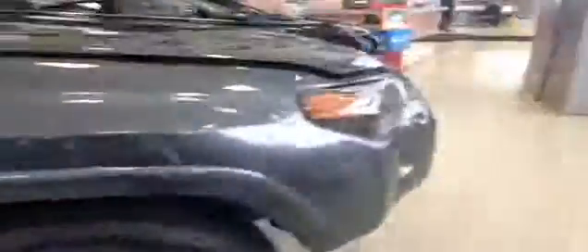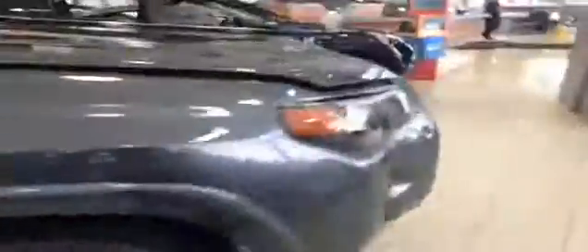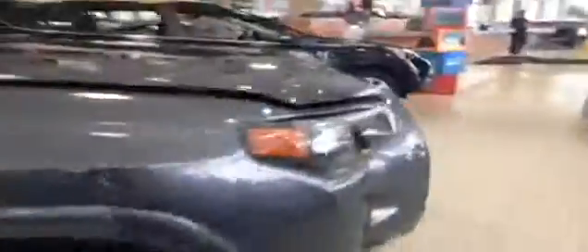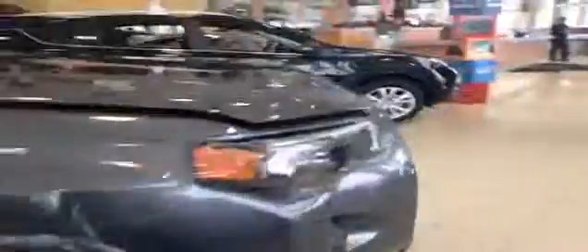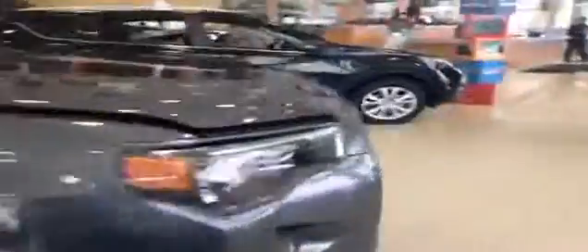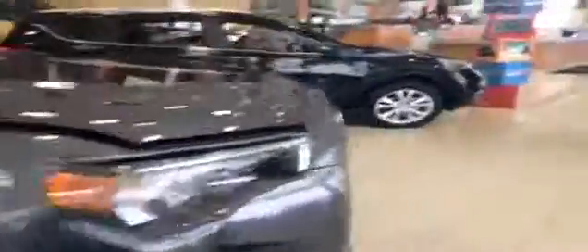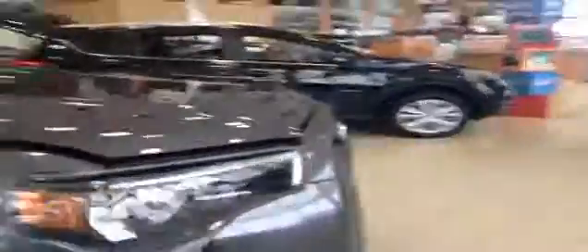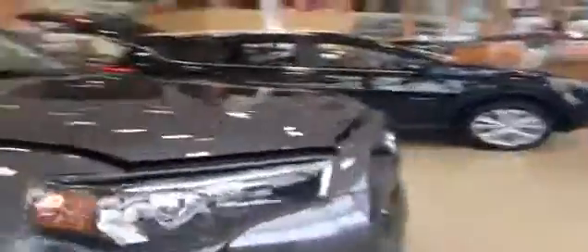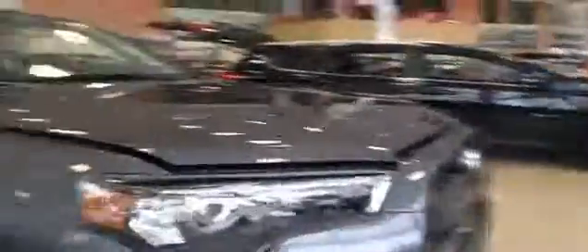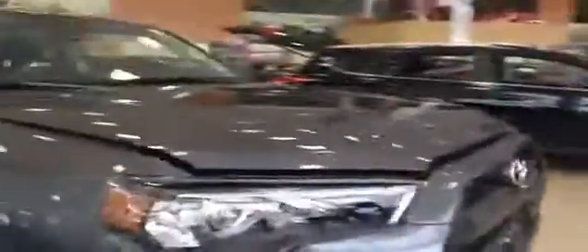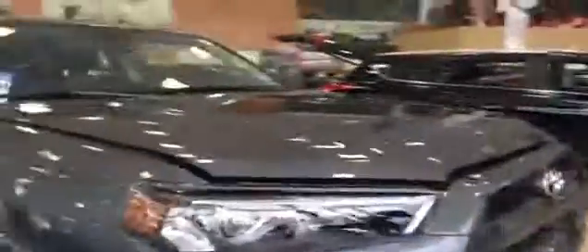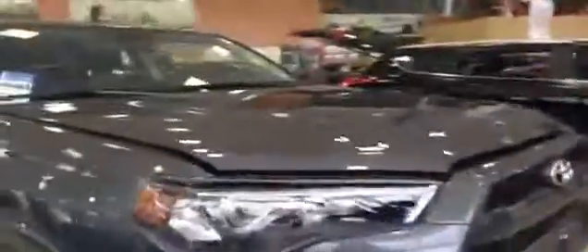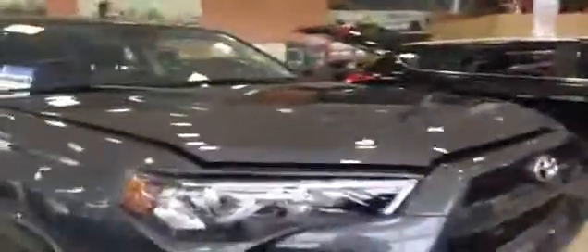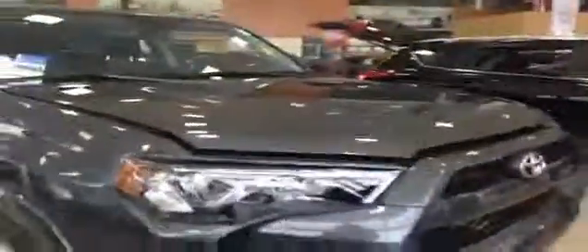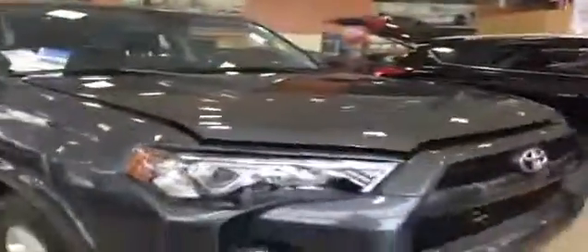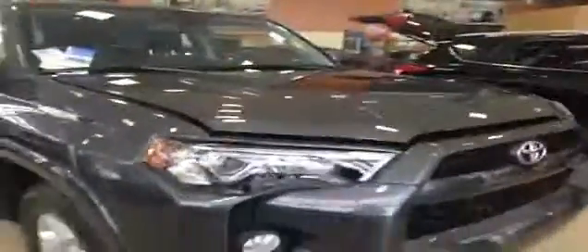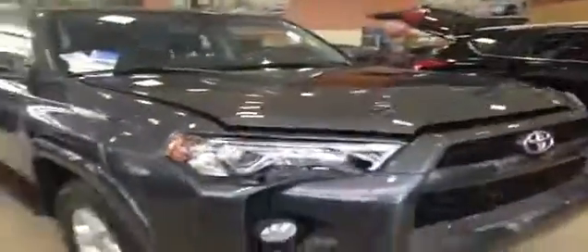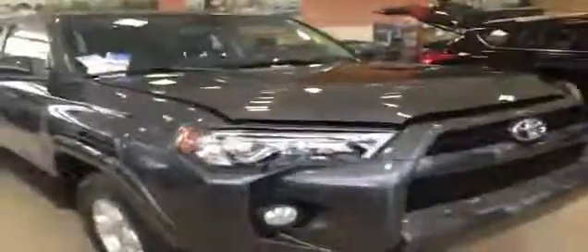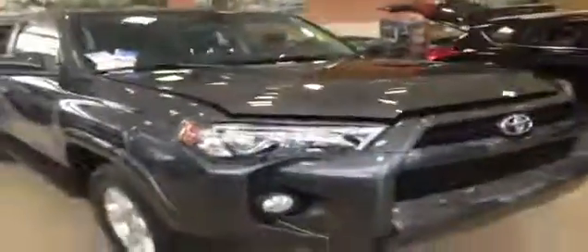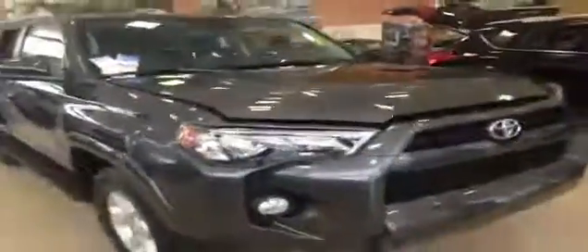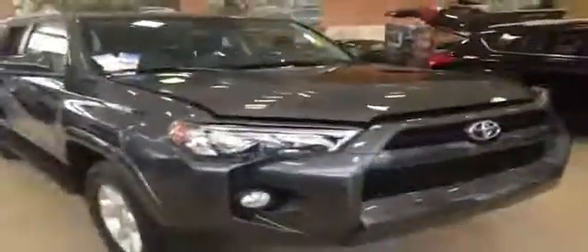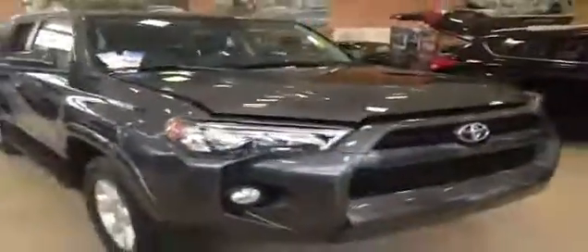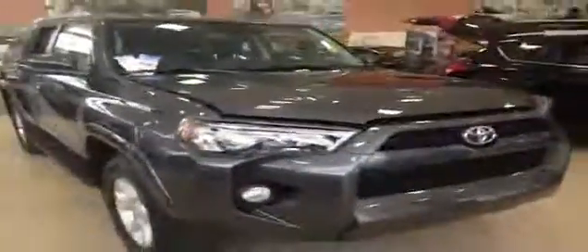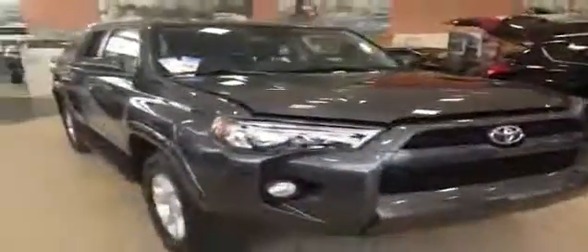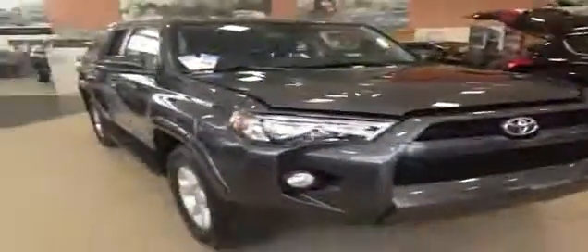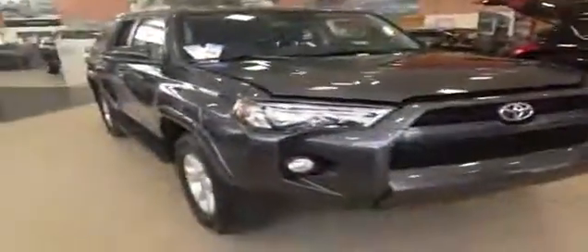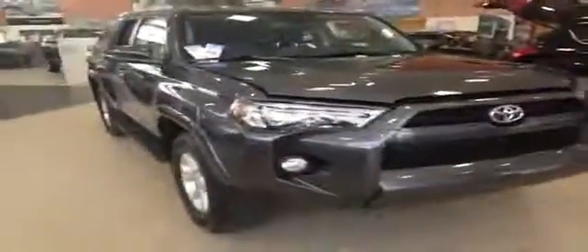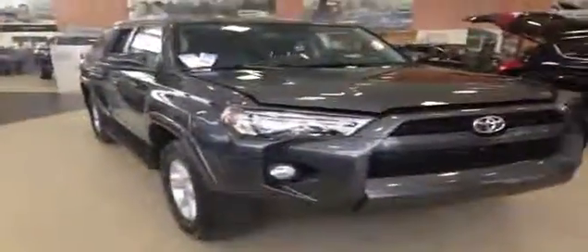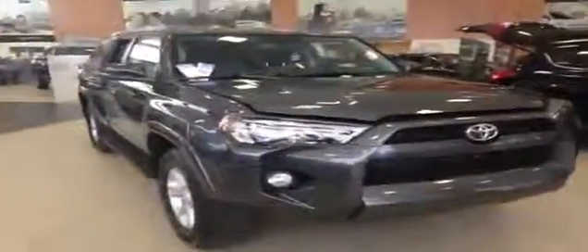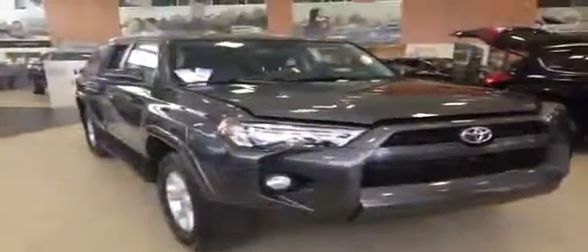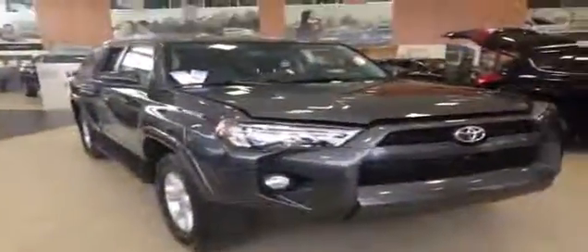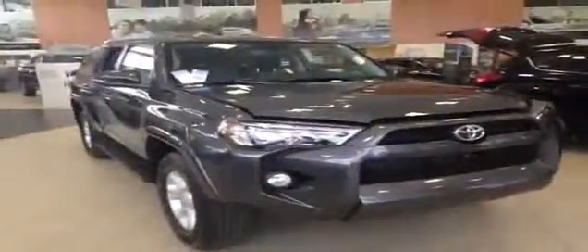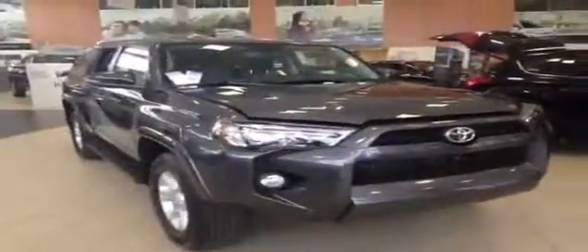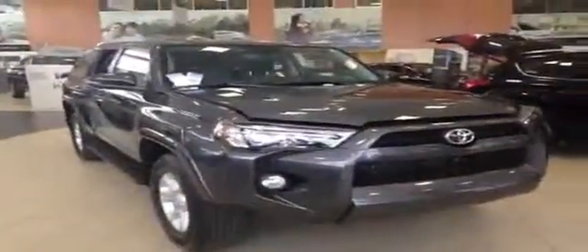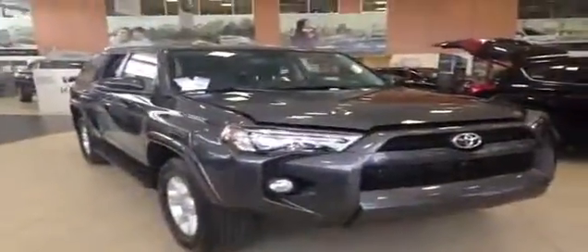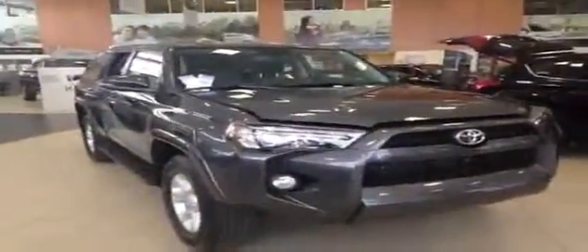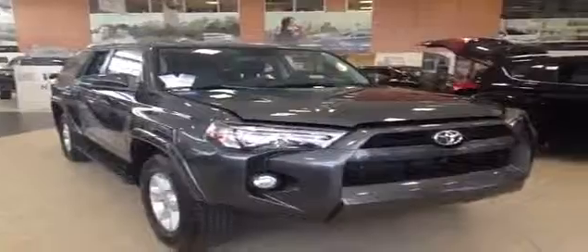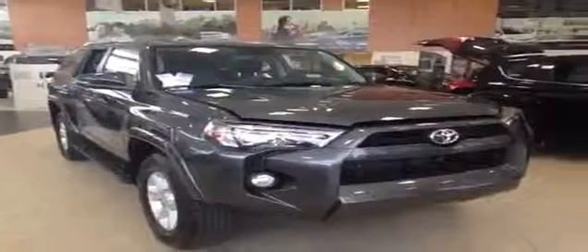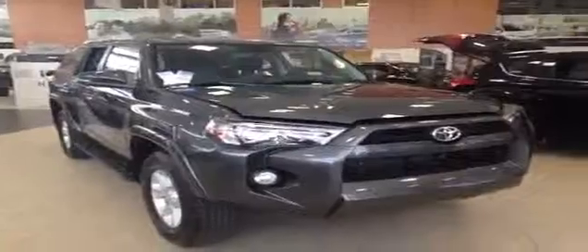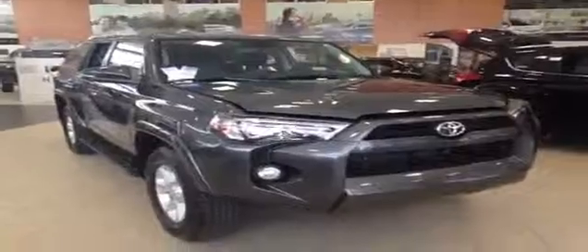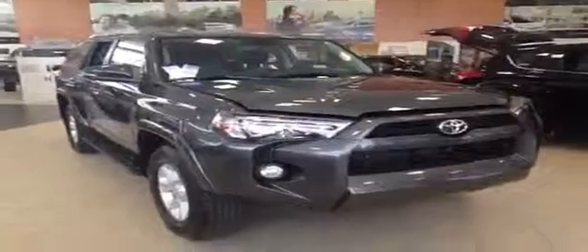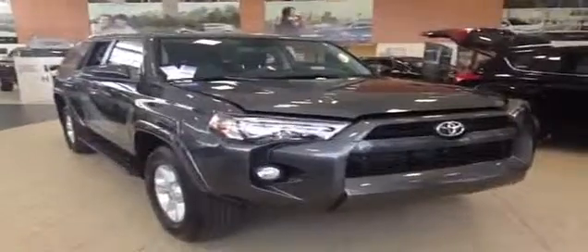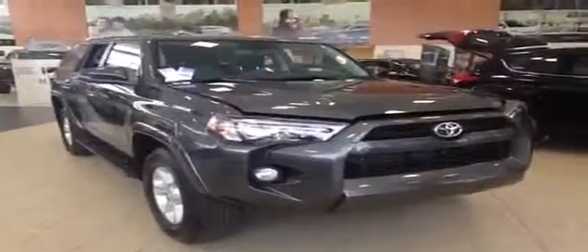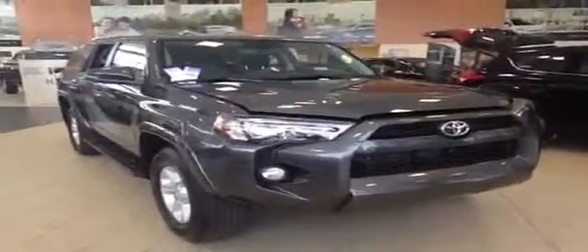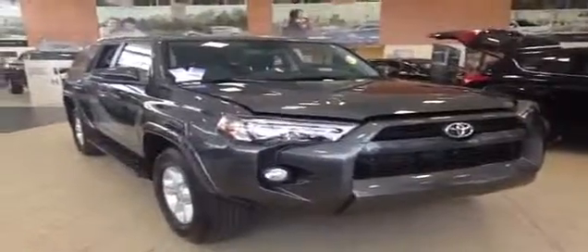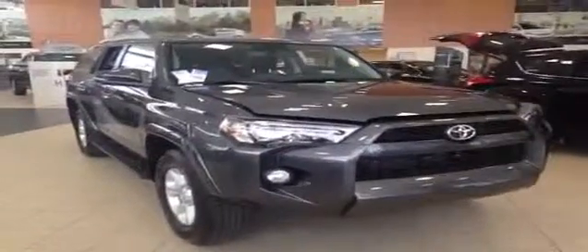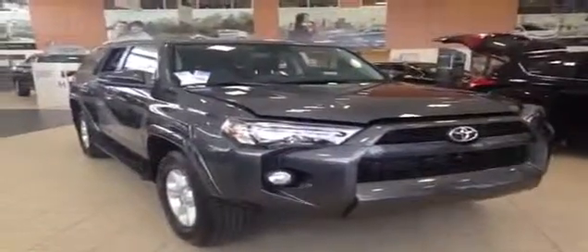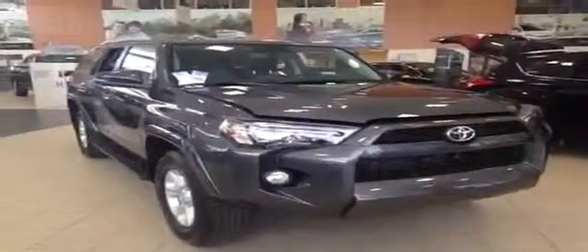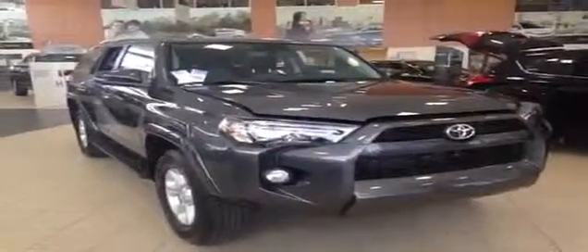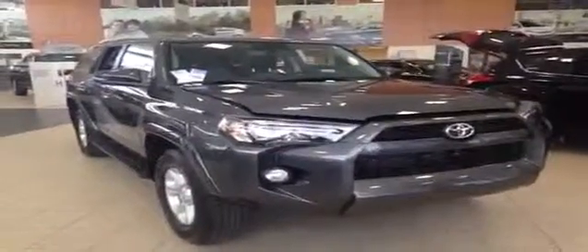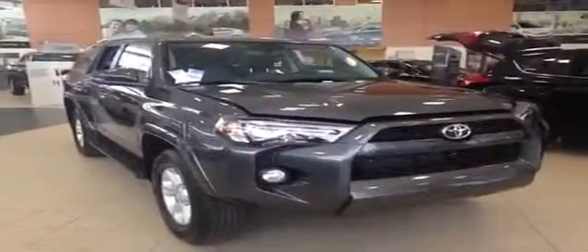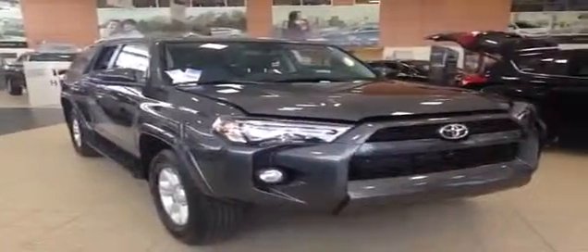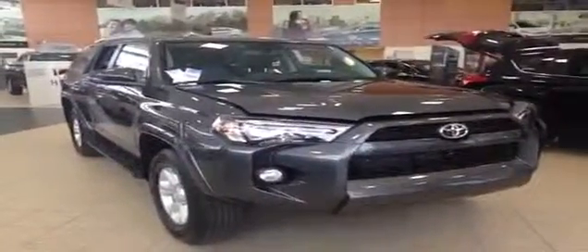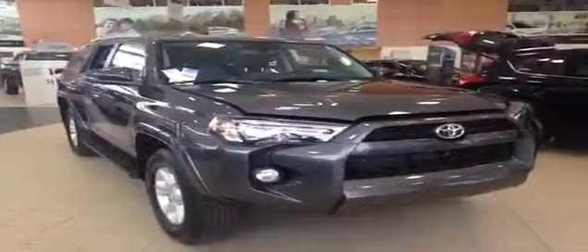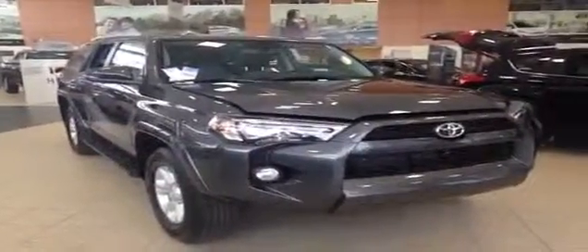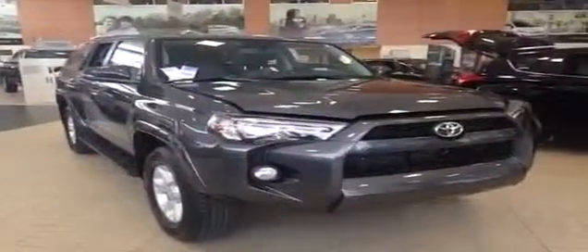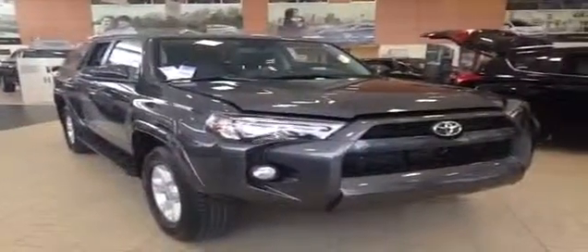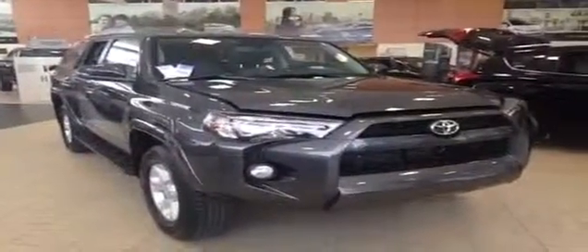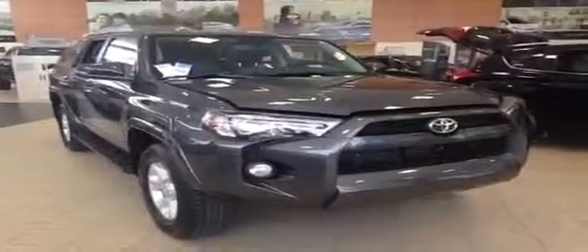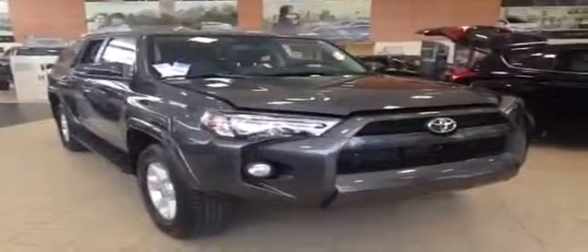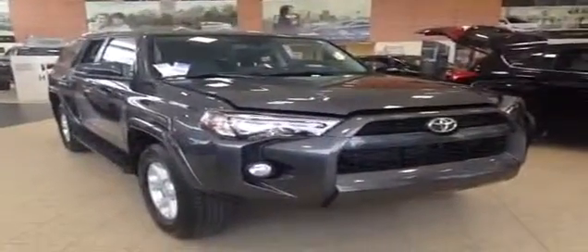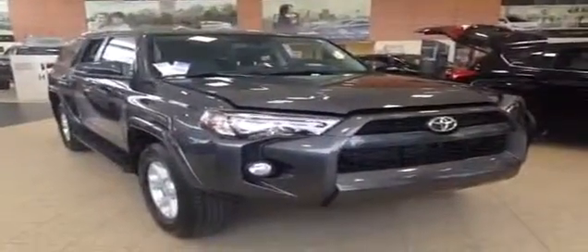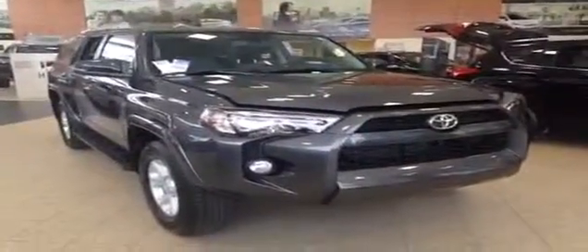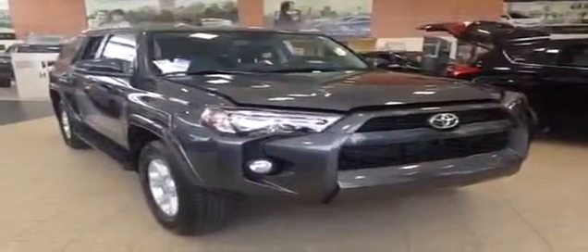This is just one of the new 4Runners that we have at Charles Glen Toyota. Please visit us online at www.charlesglentoyota.com.